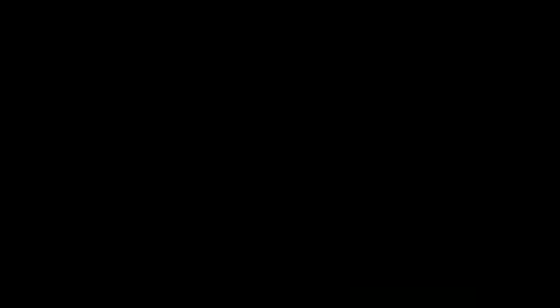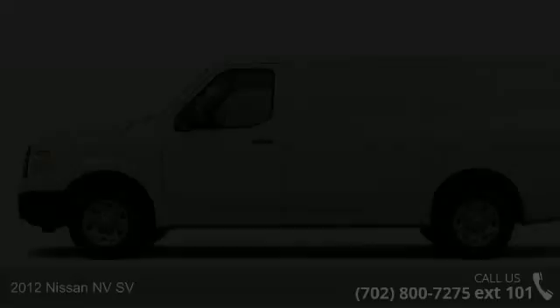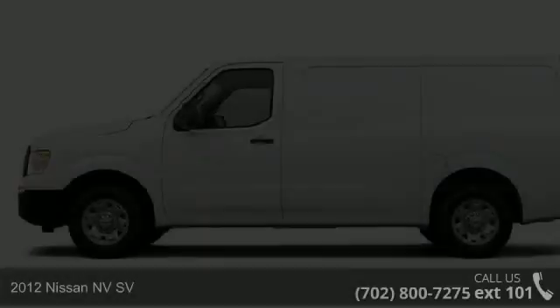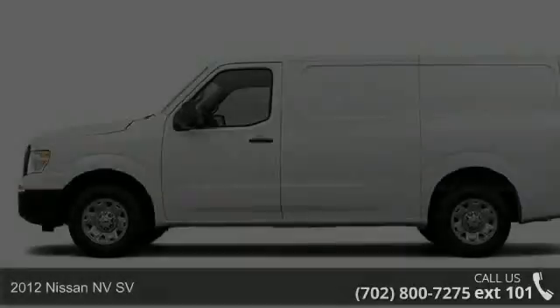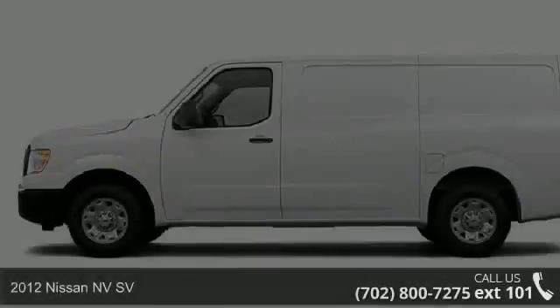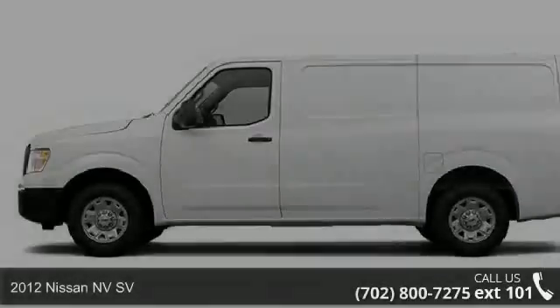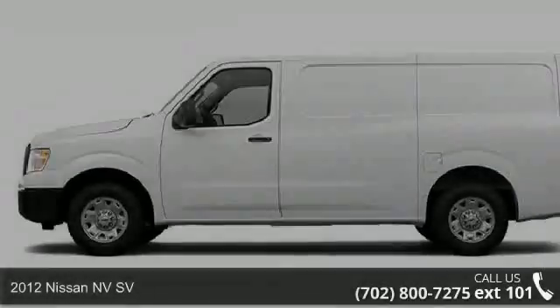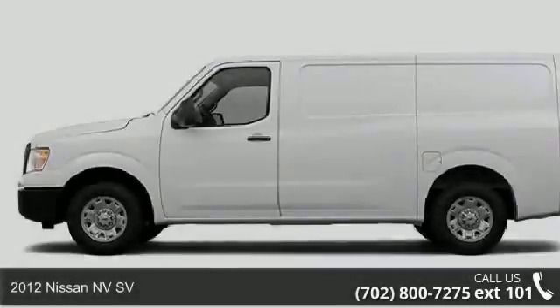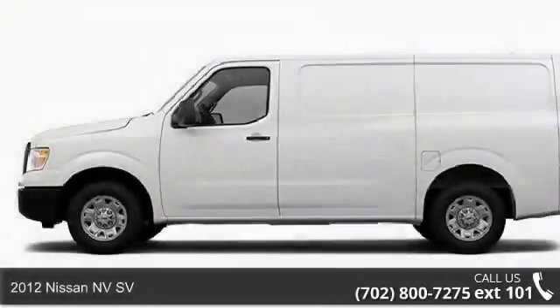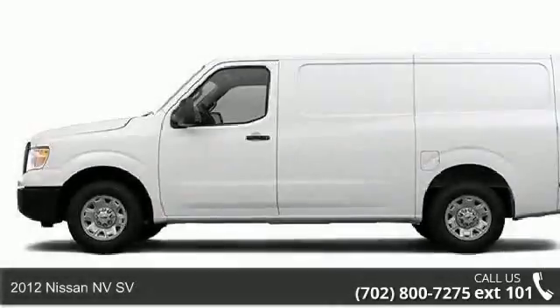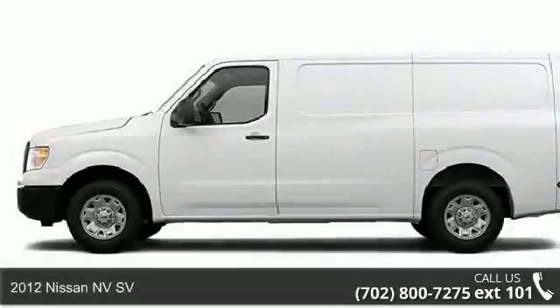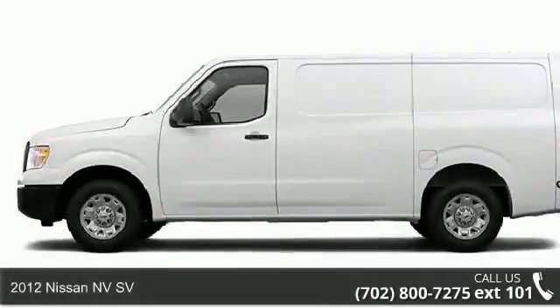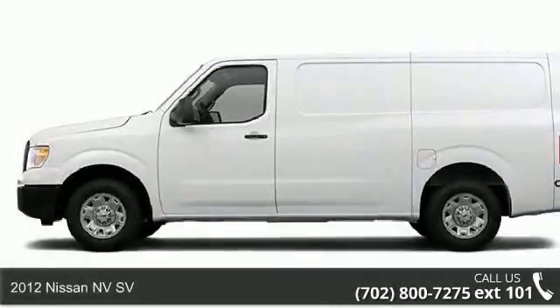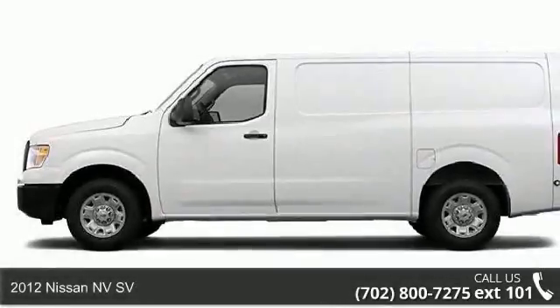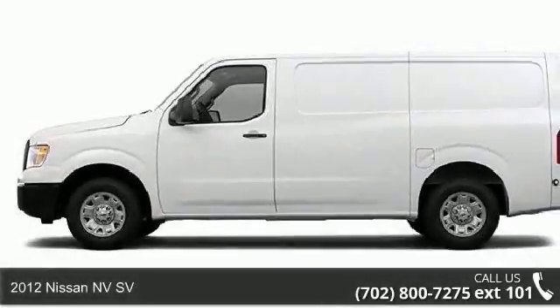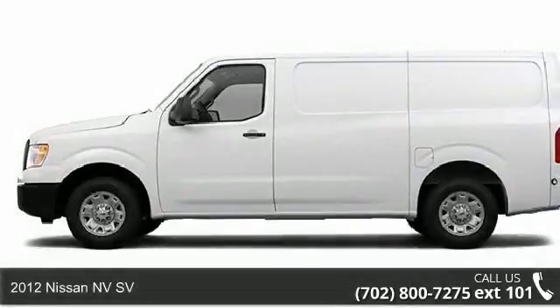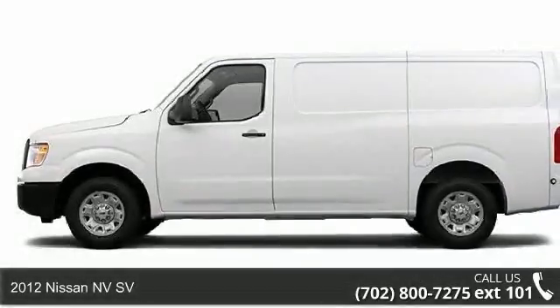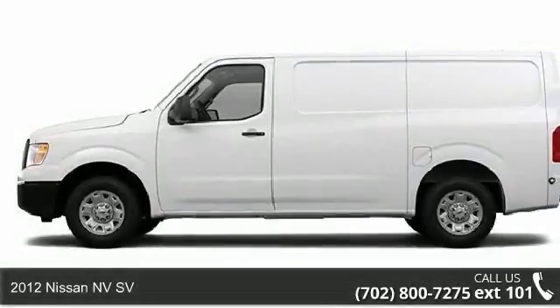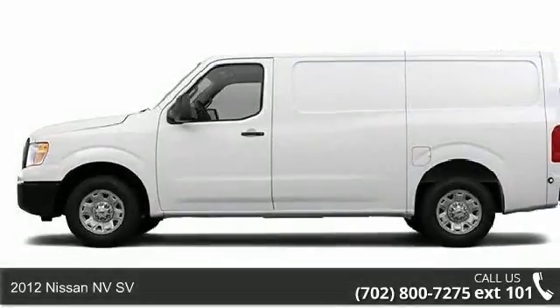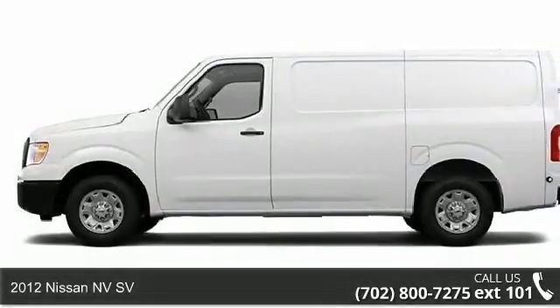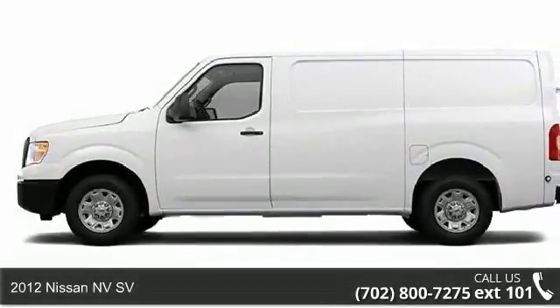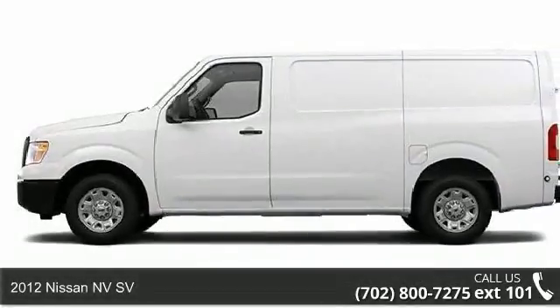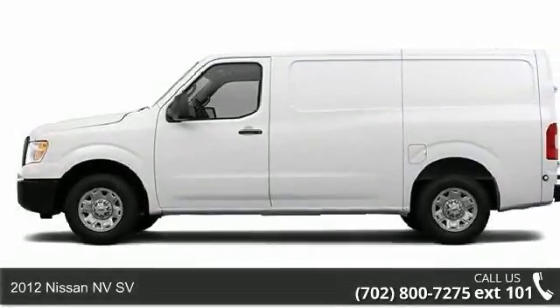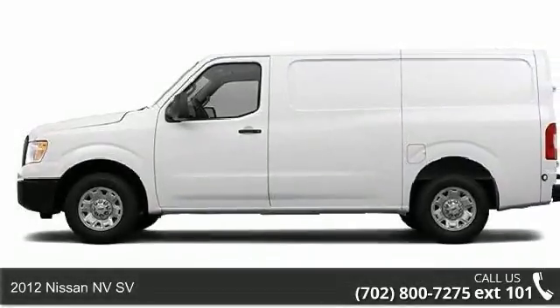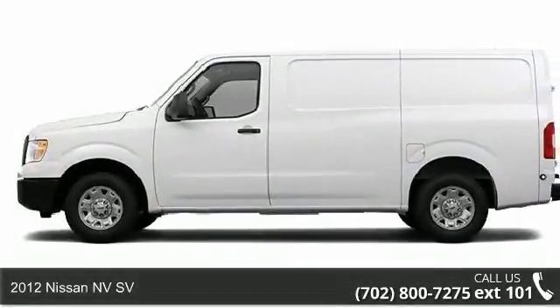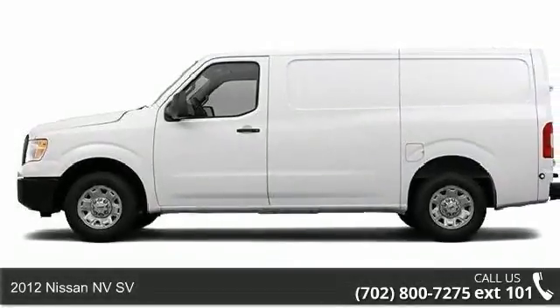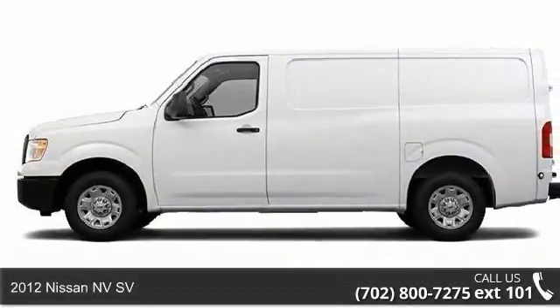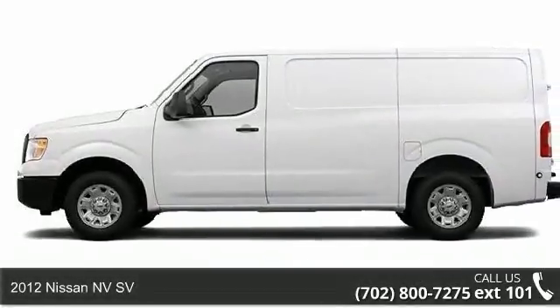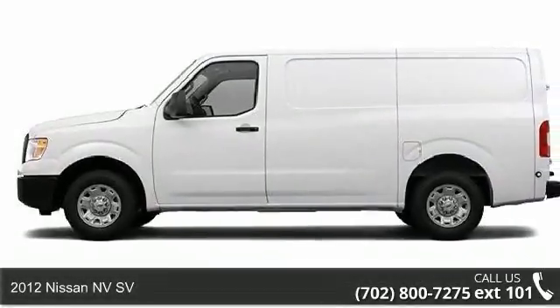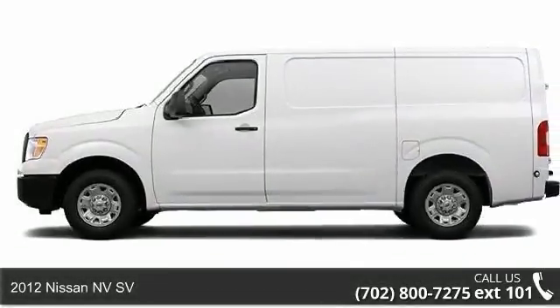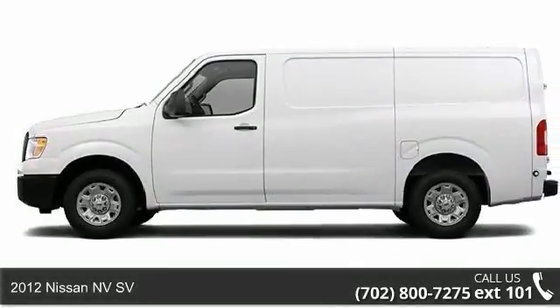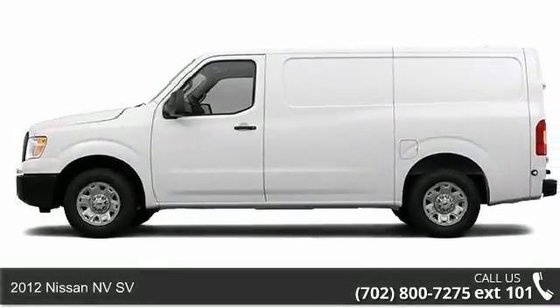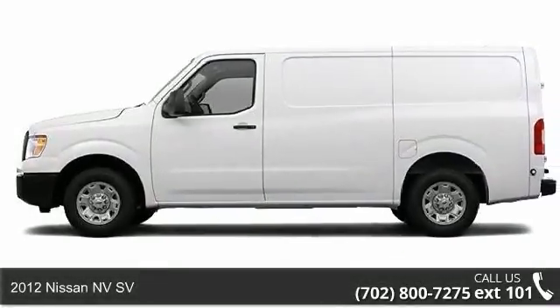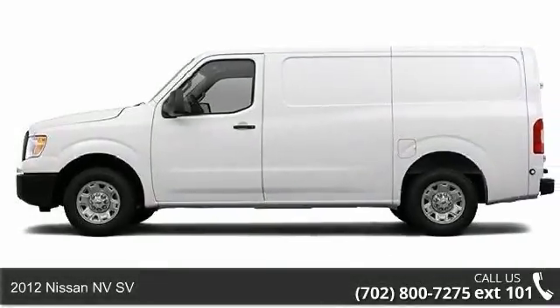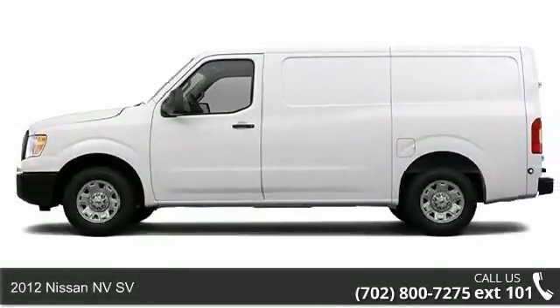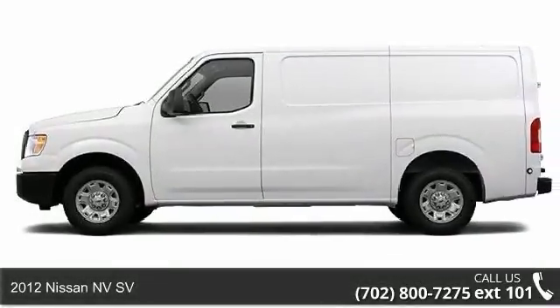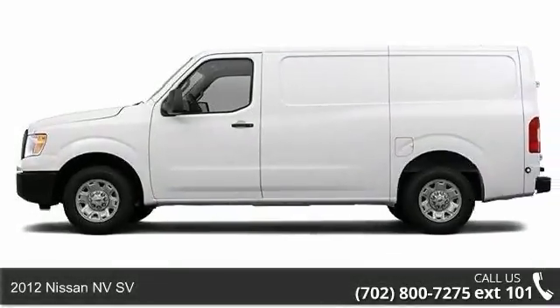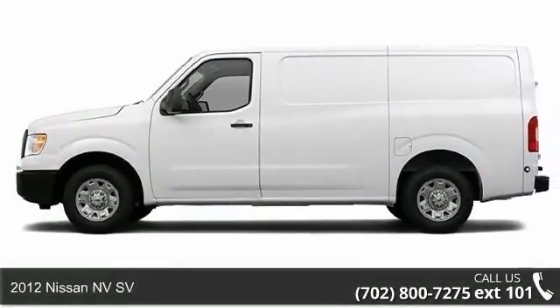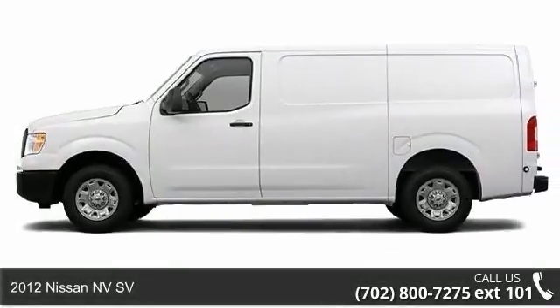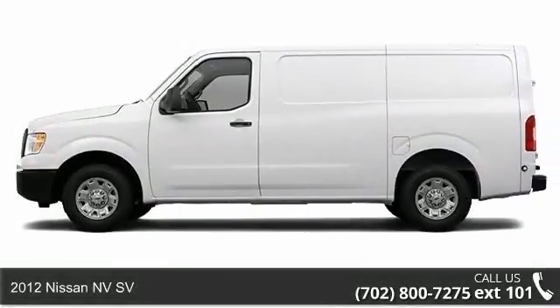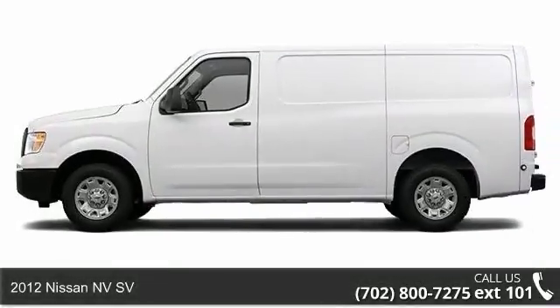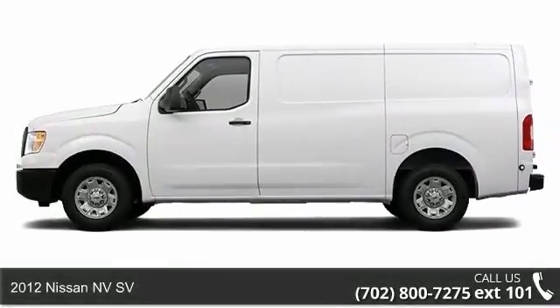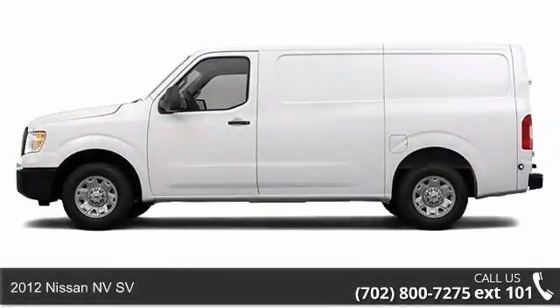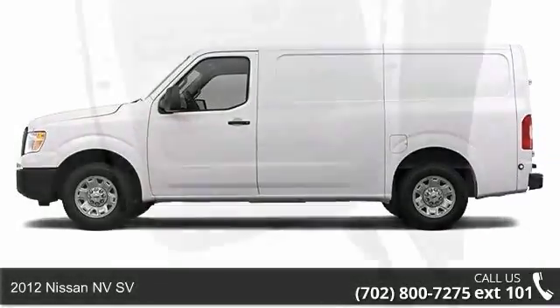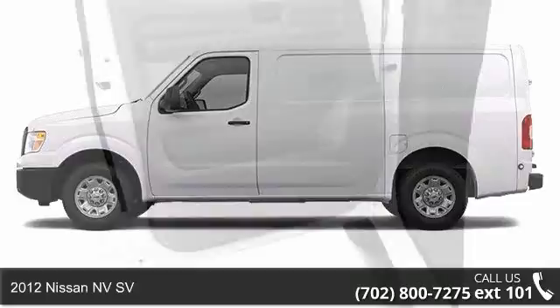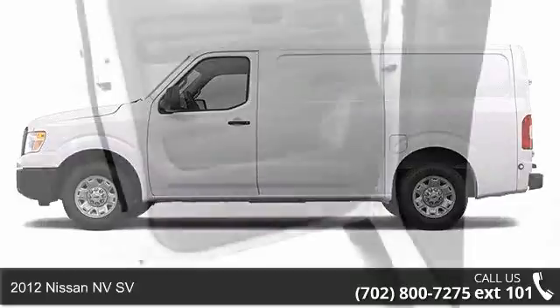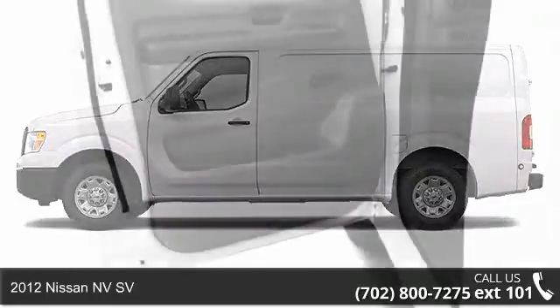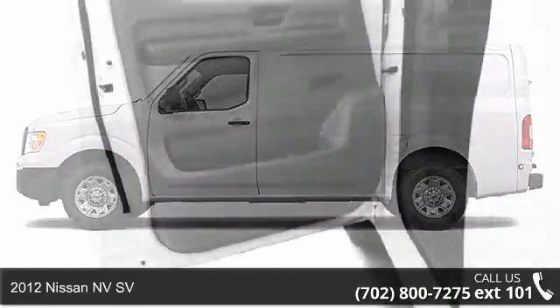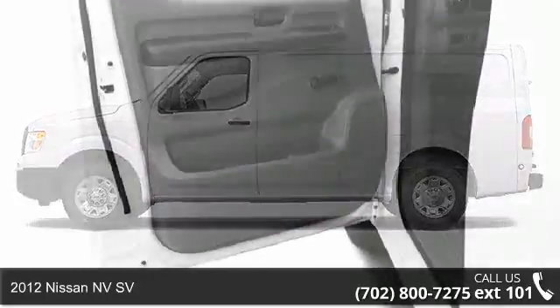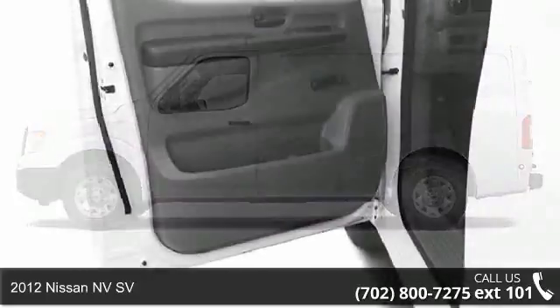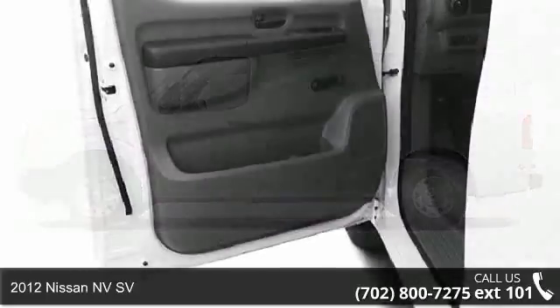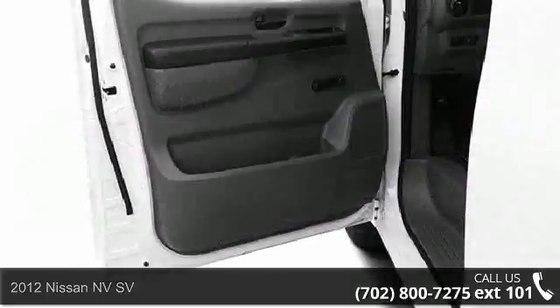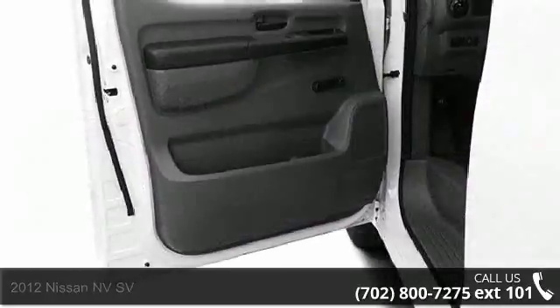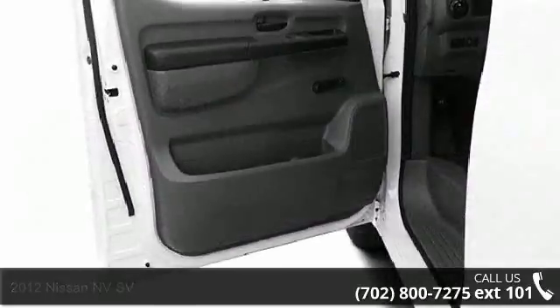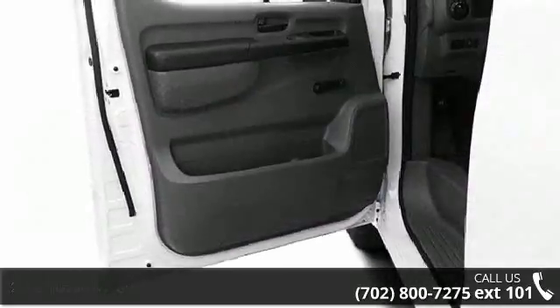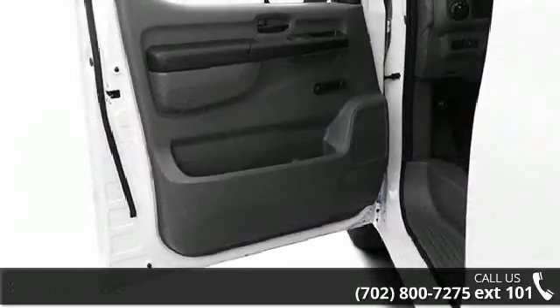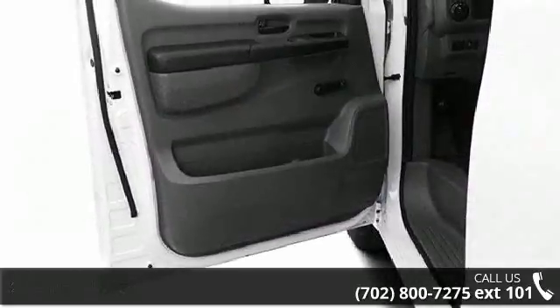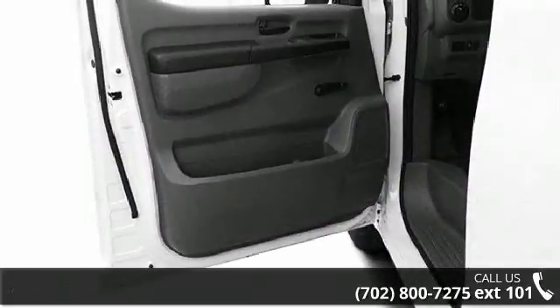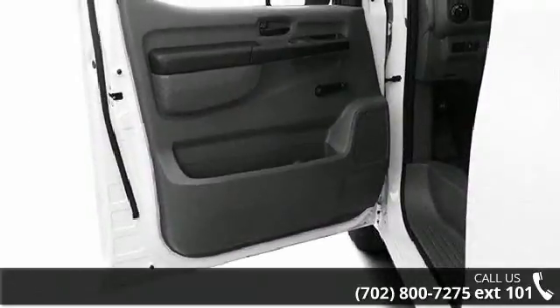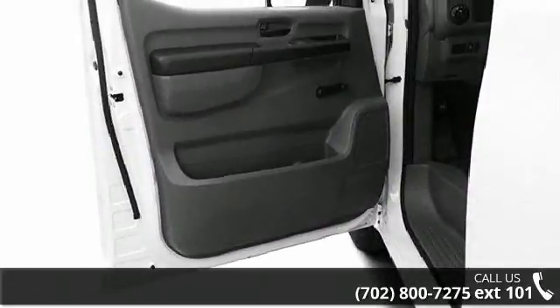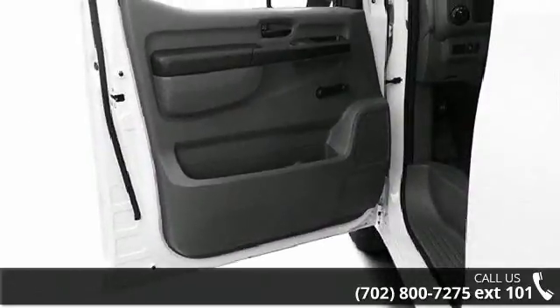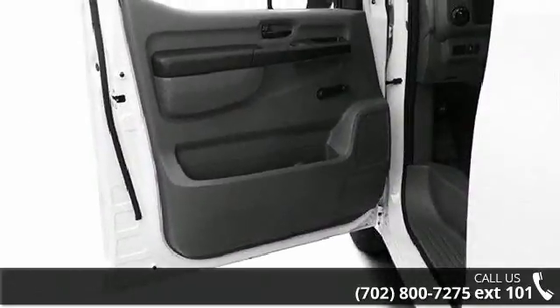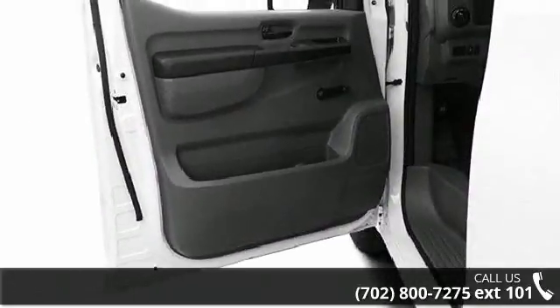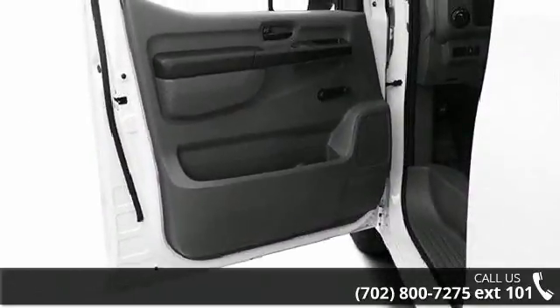Presenting the 2012 Nissan NVSV. If you are looking for an automobile with great features, look no further.